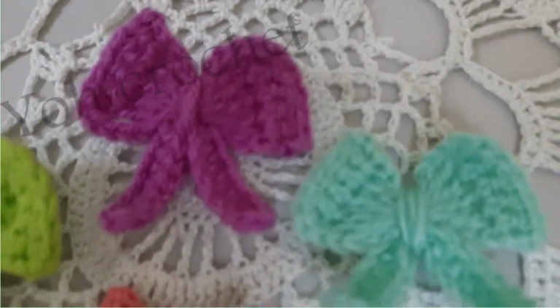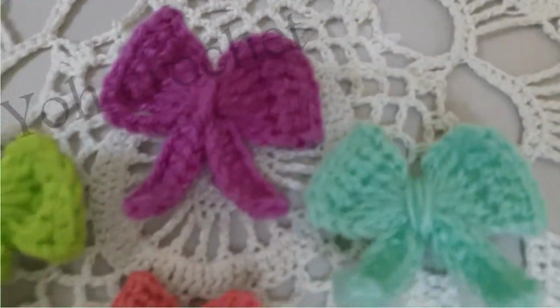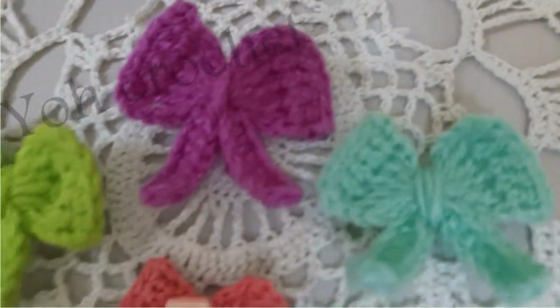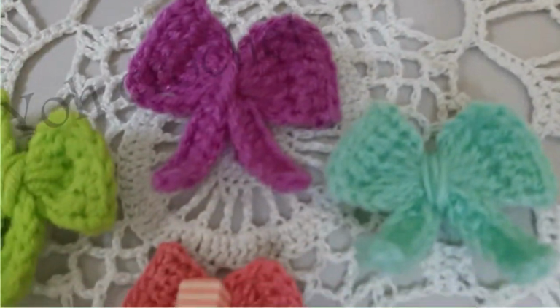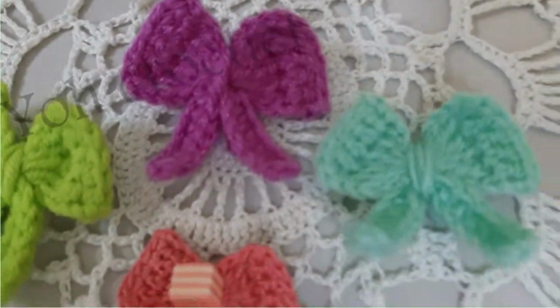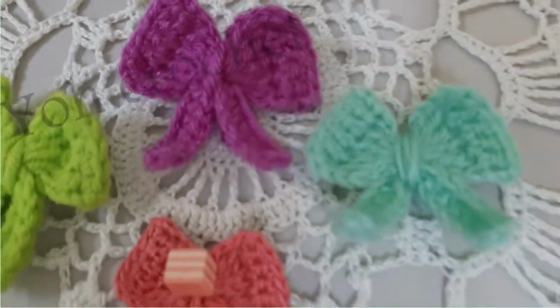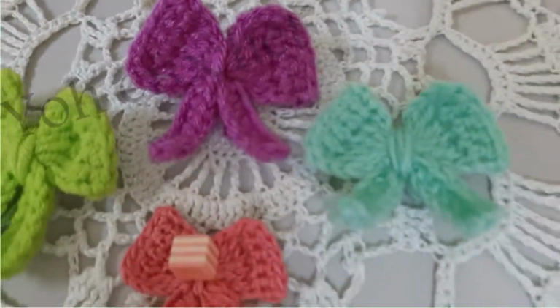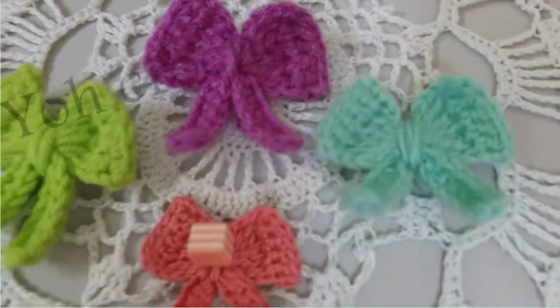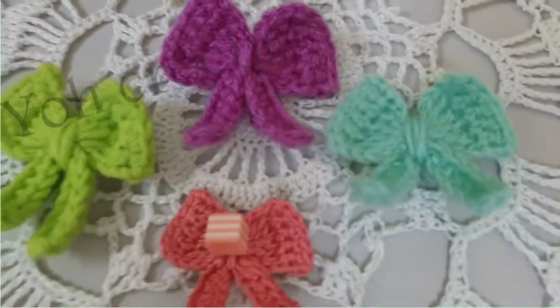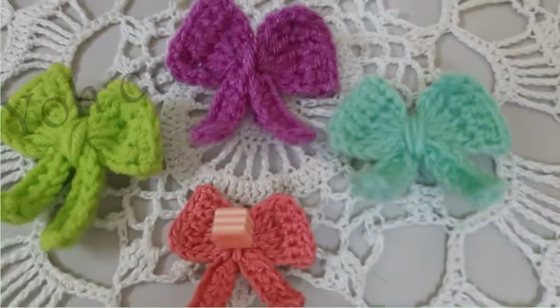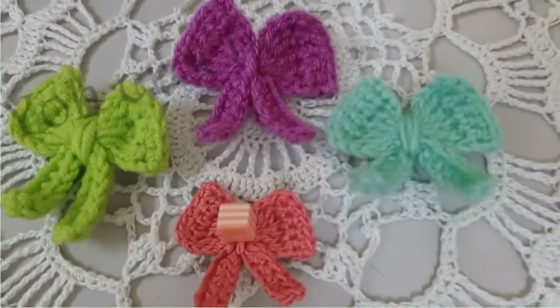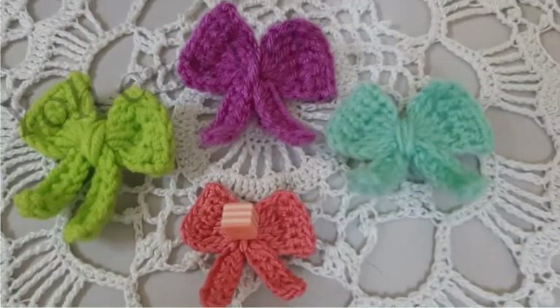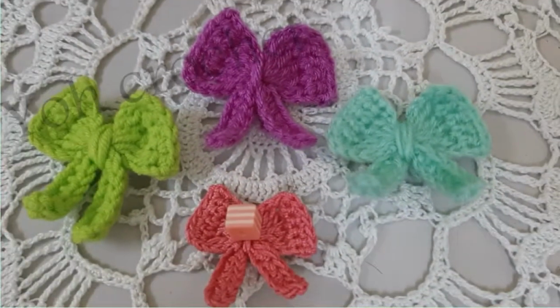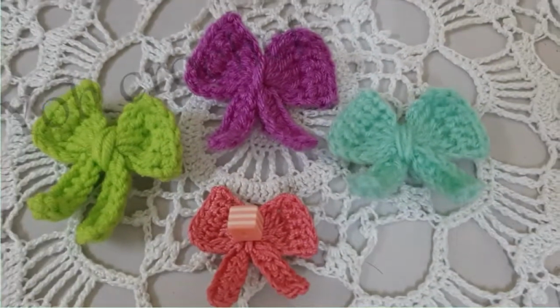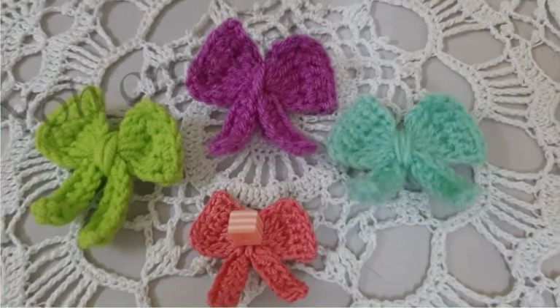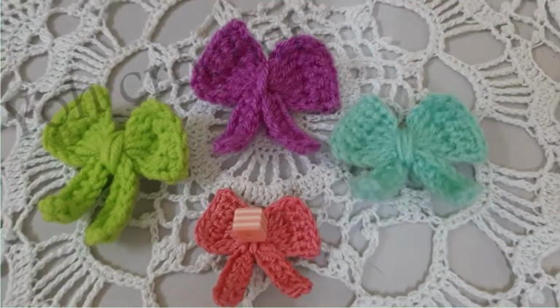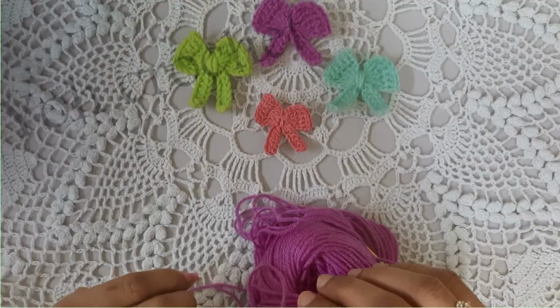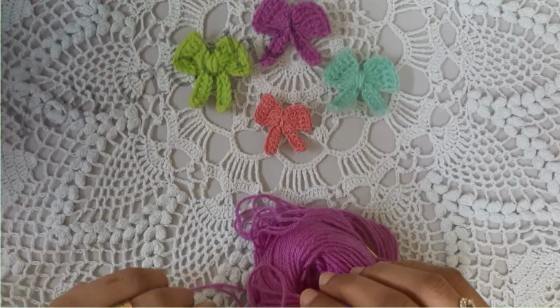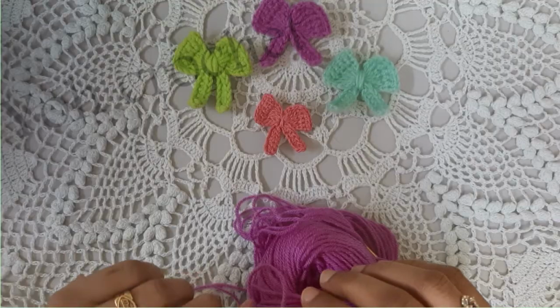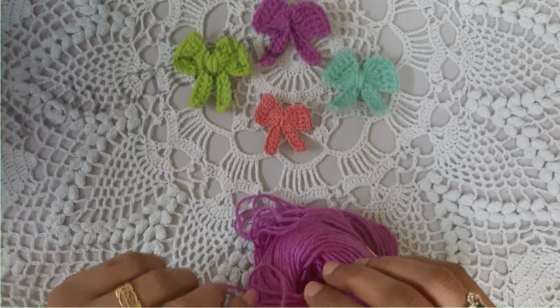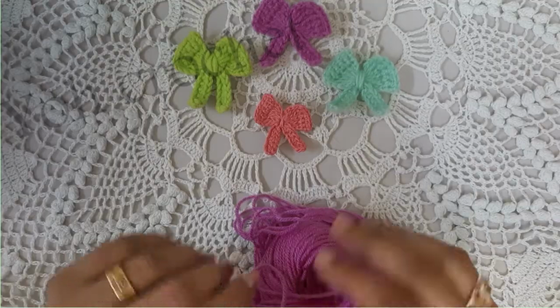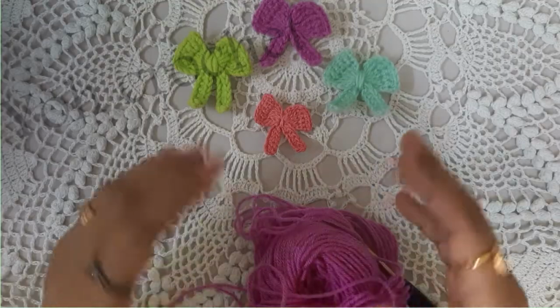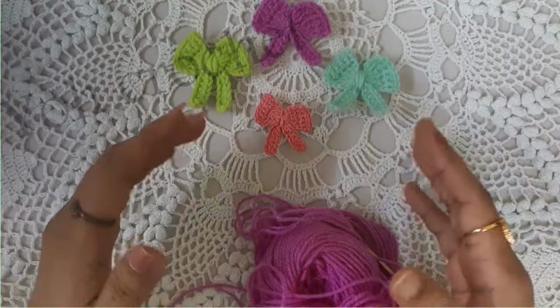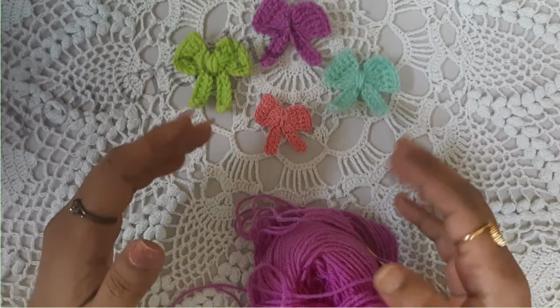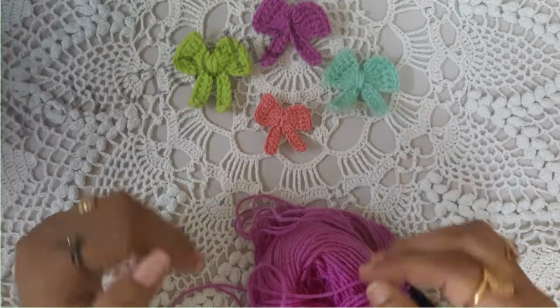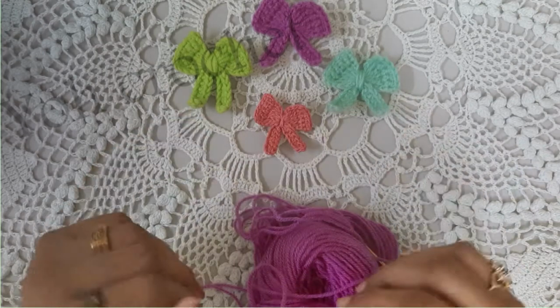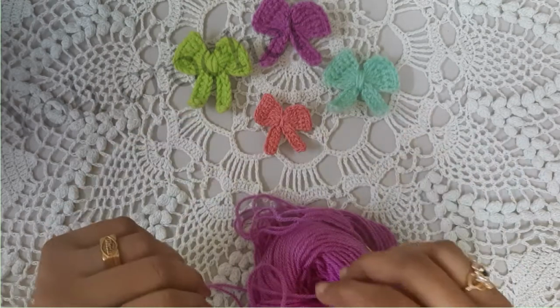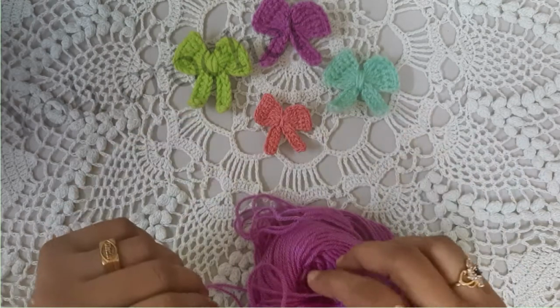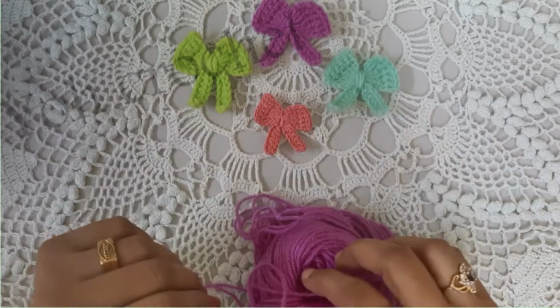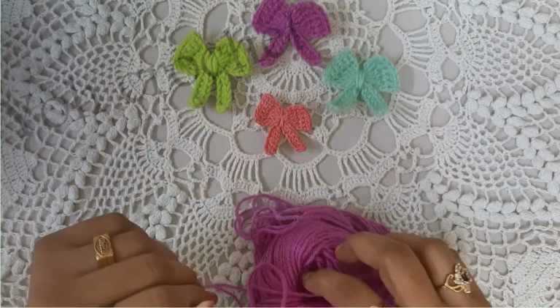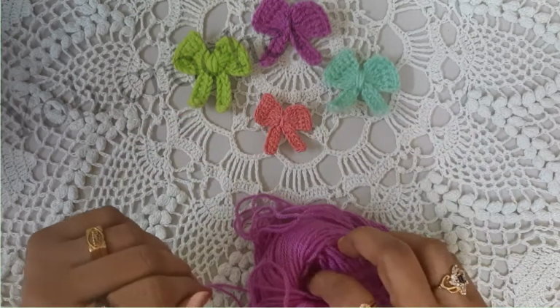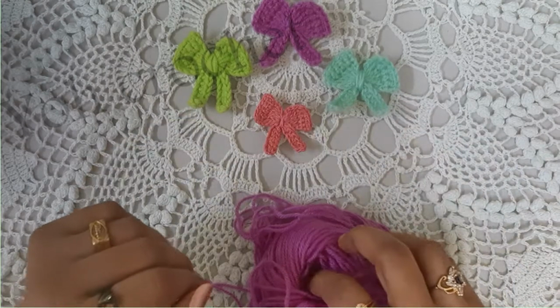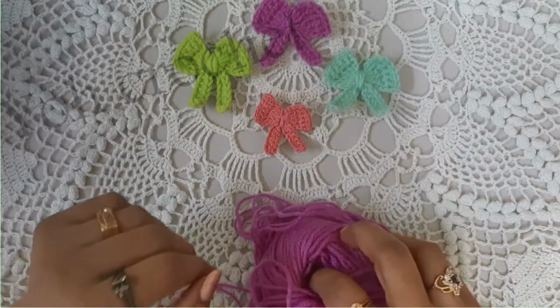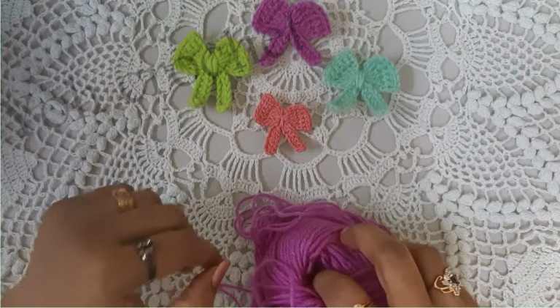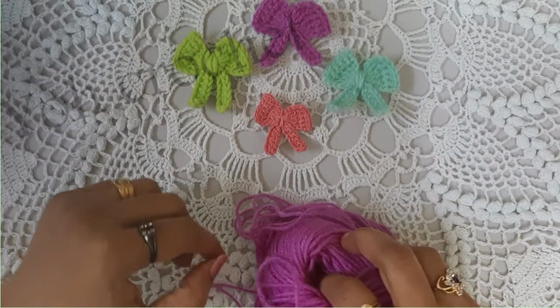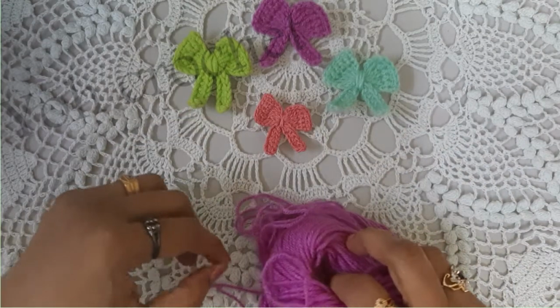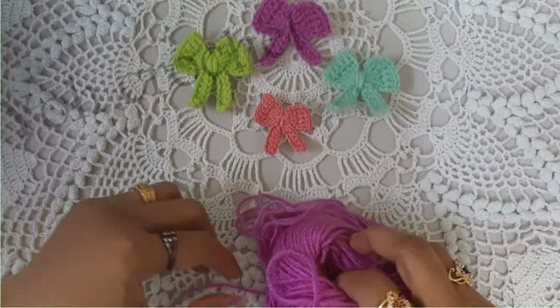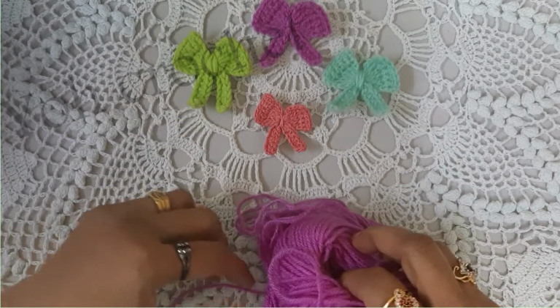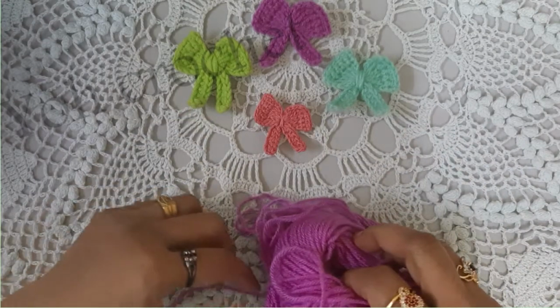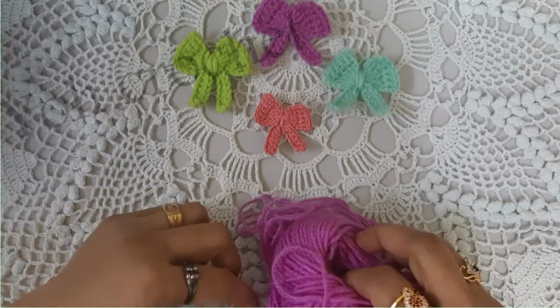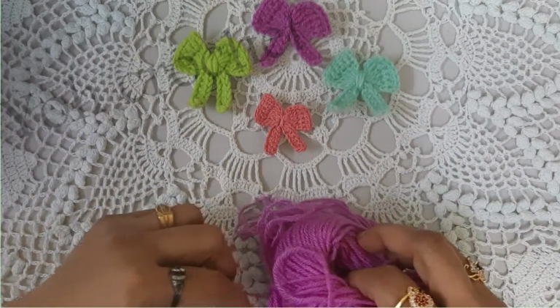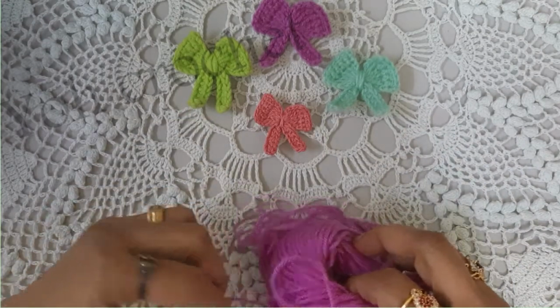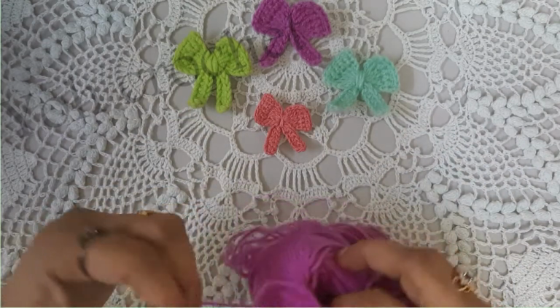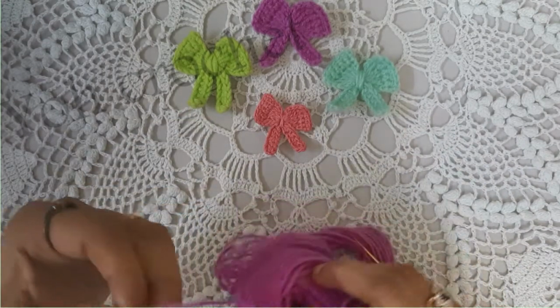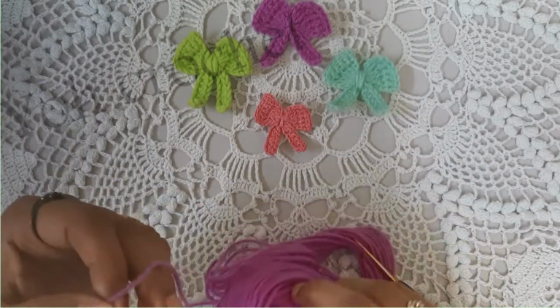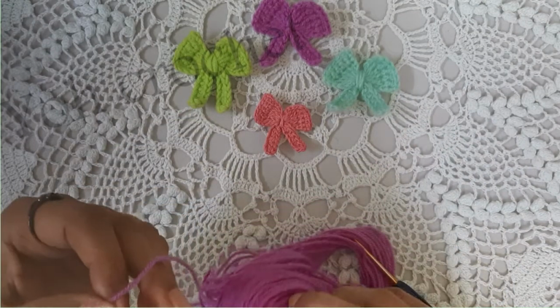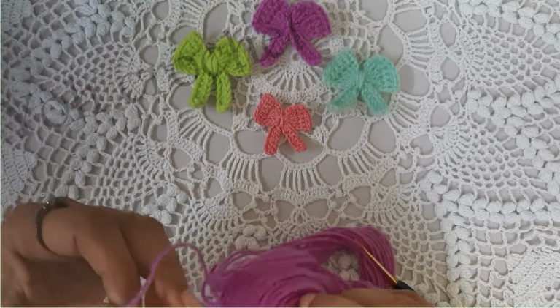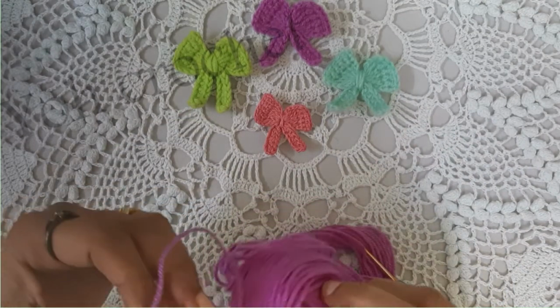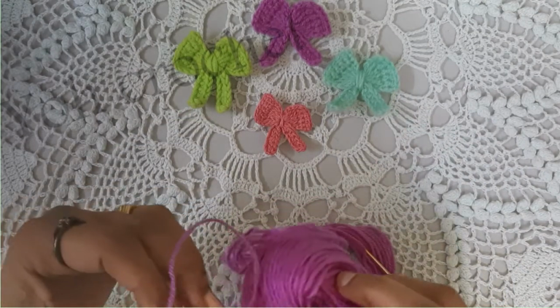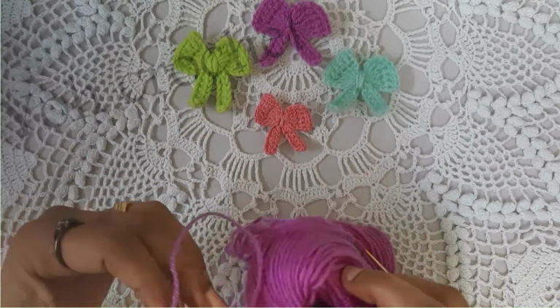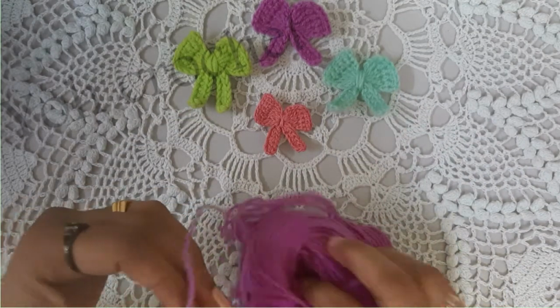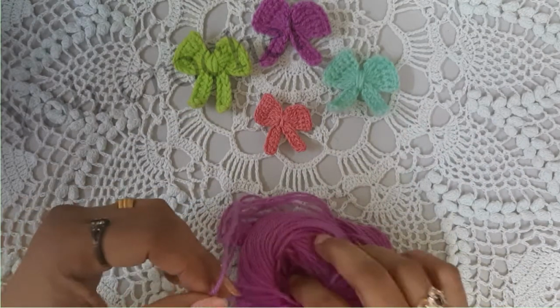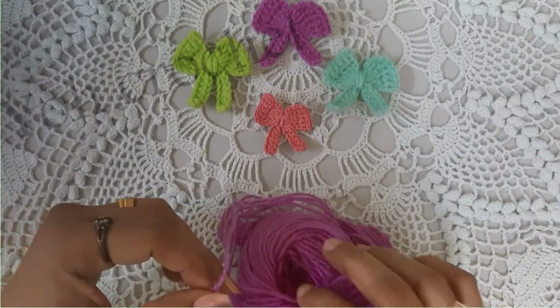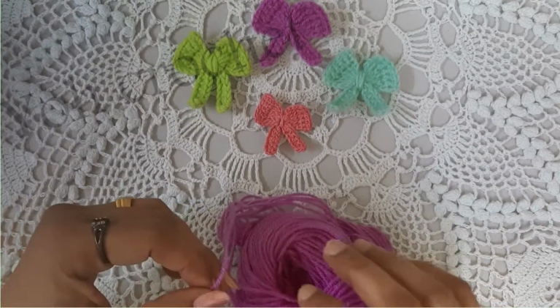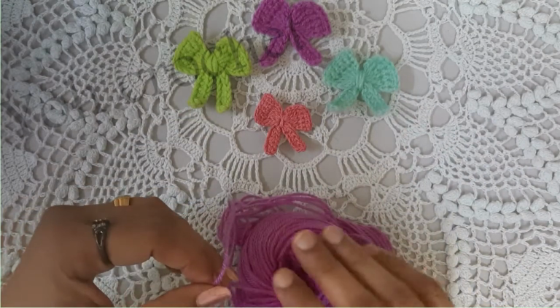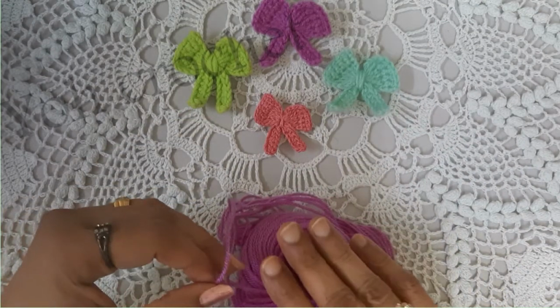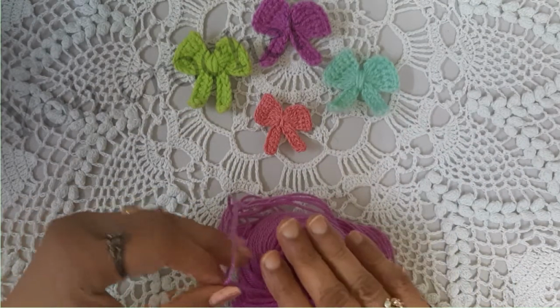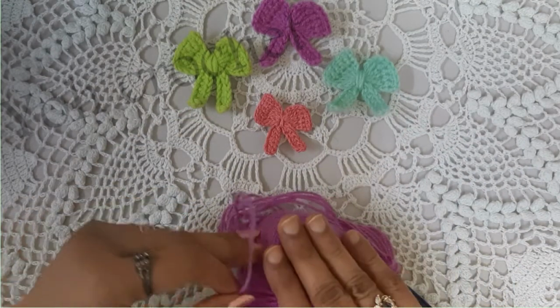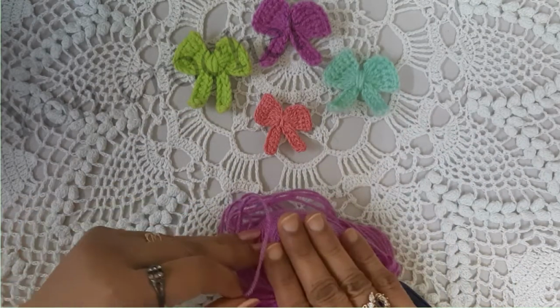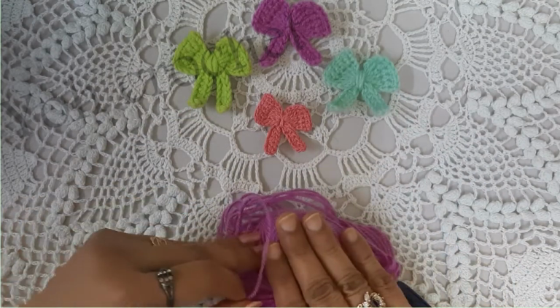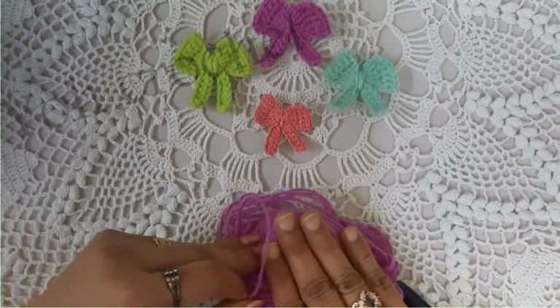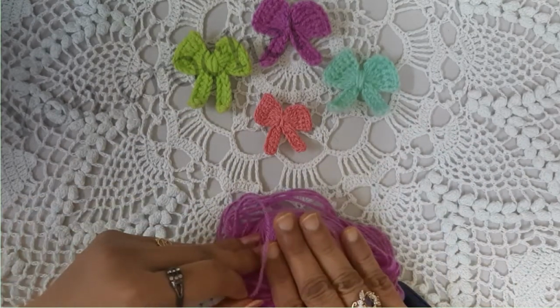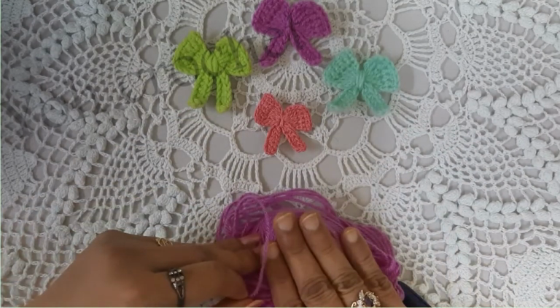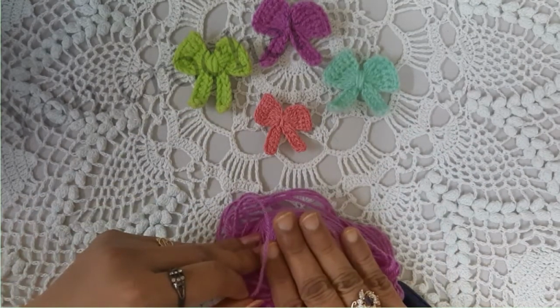So let's begin. You can use any type of yarn. Here I am going to use a woolen yarn.